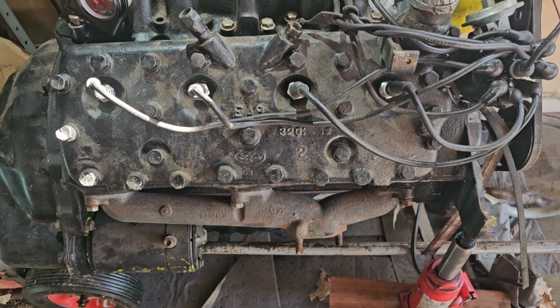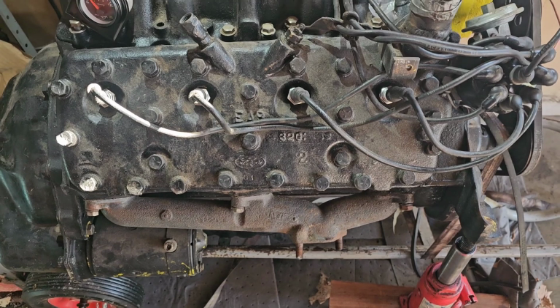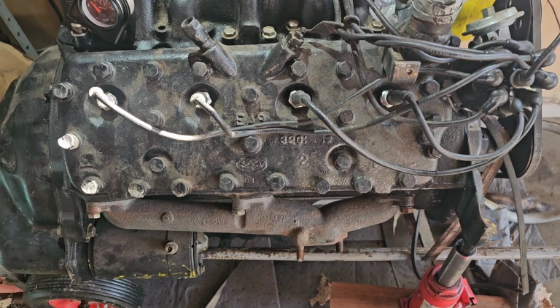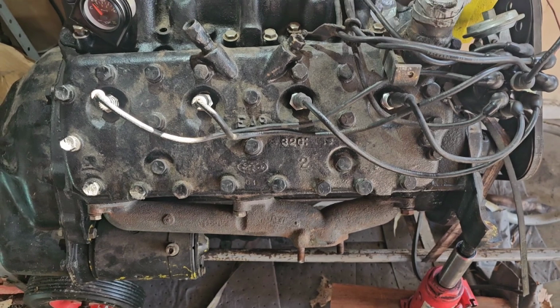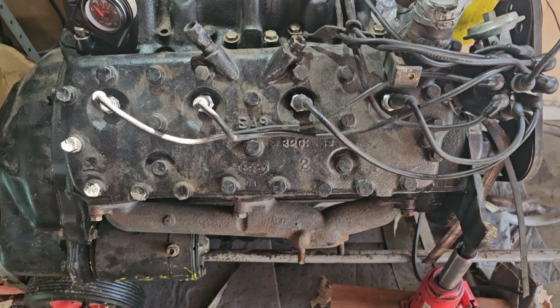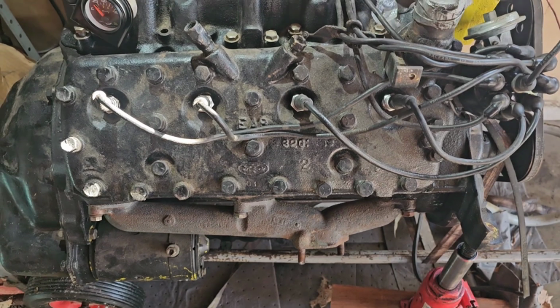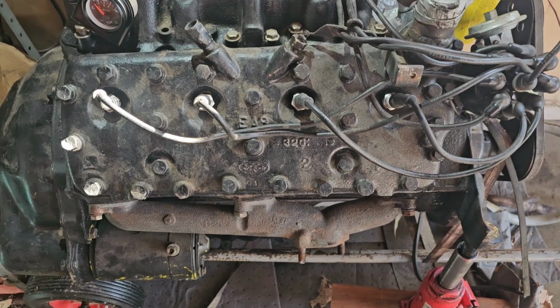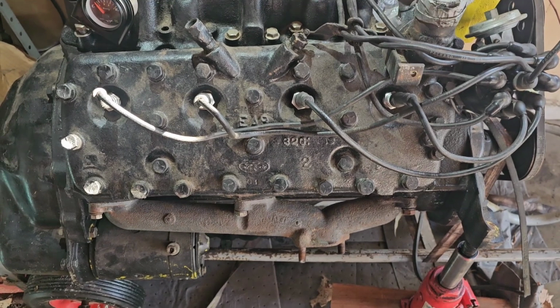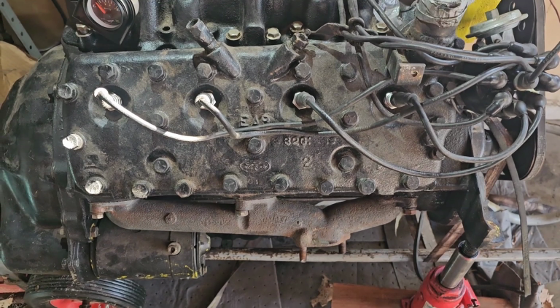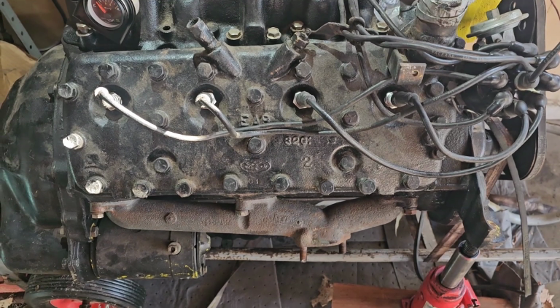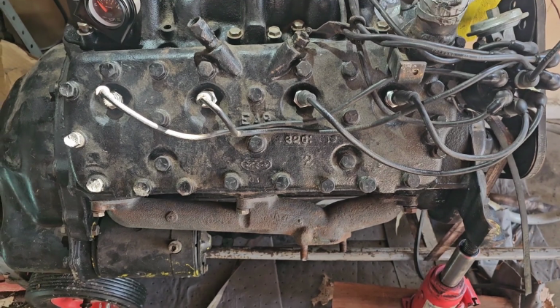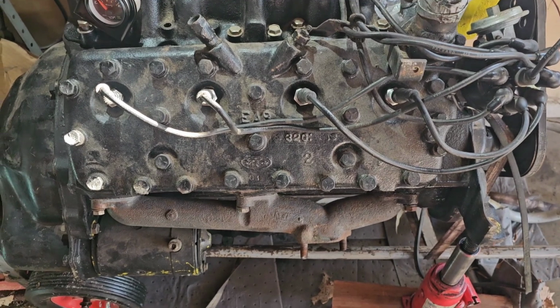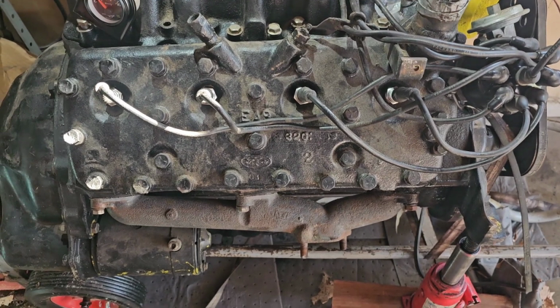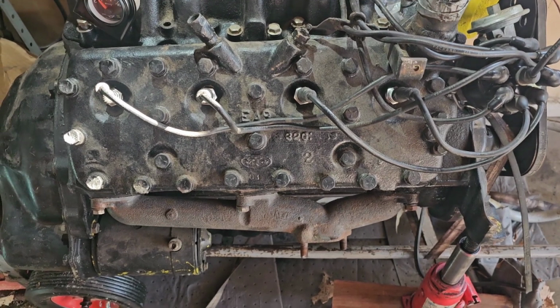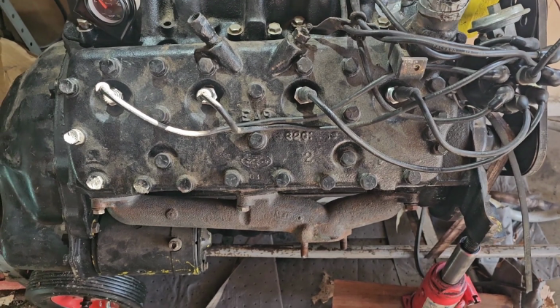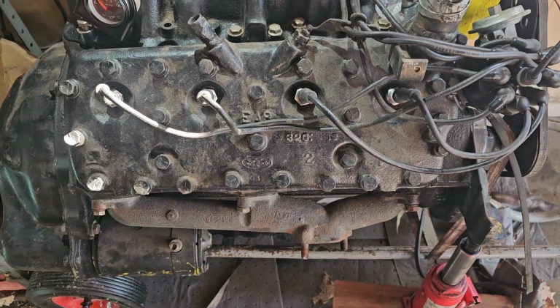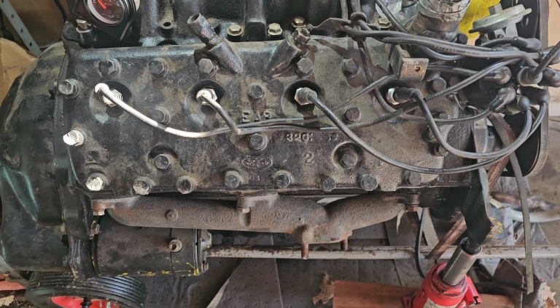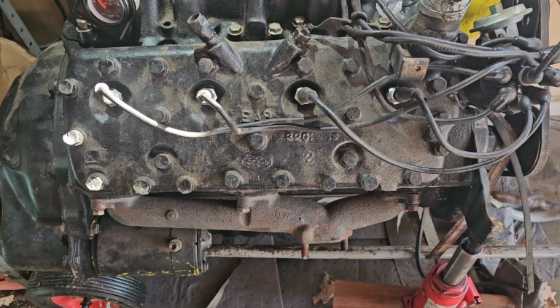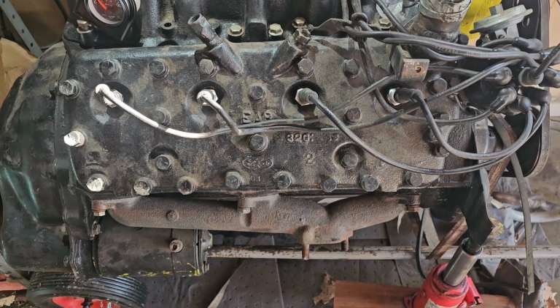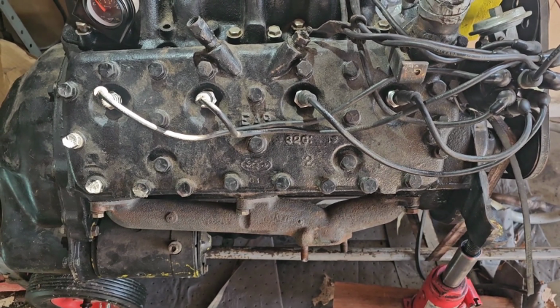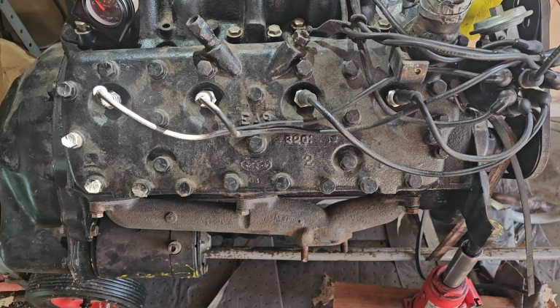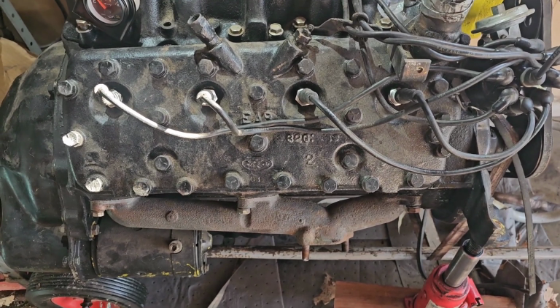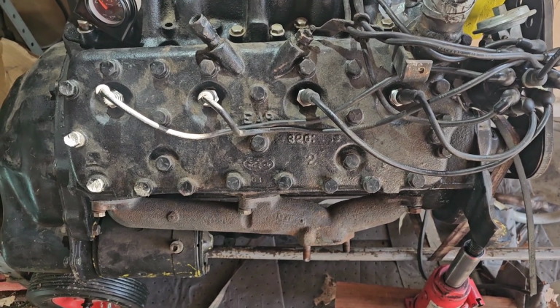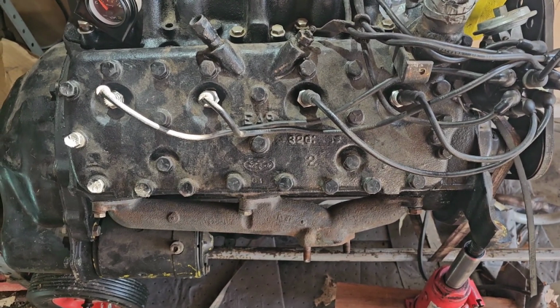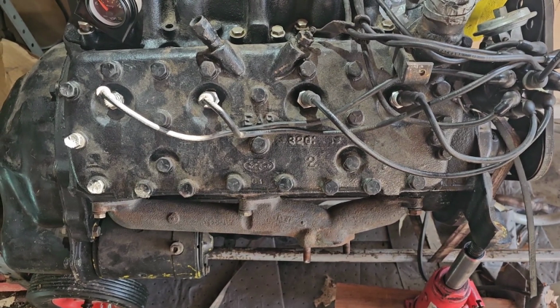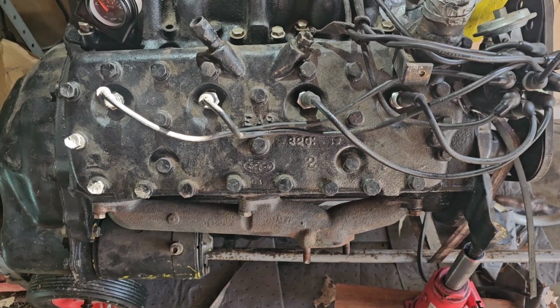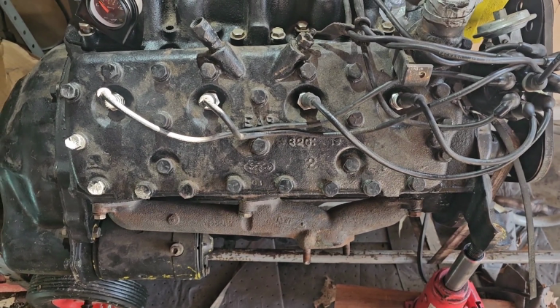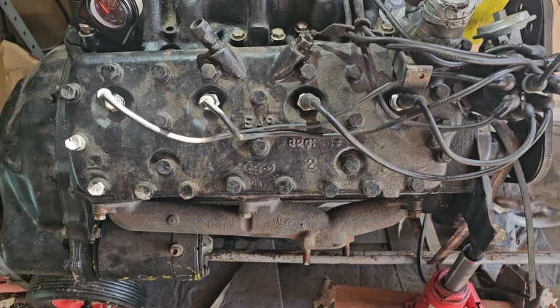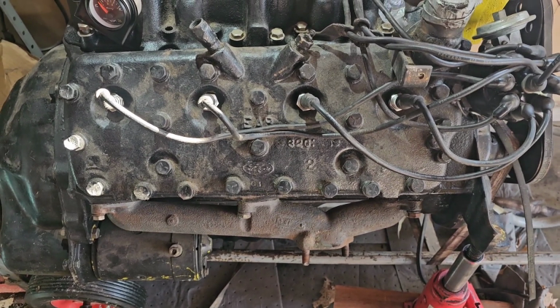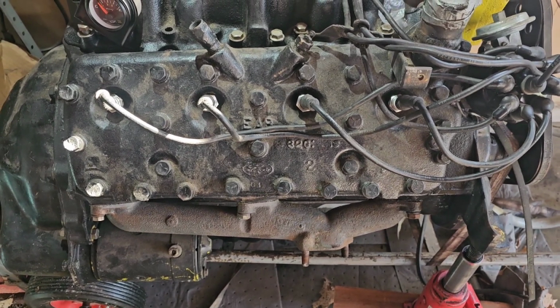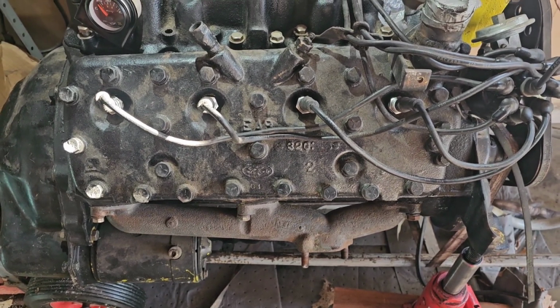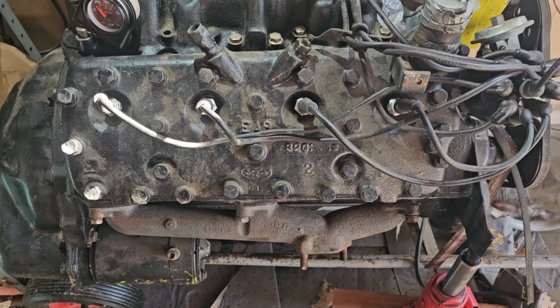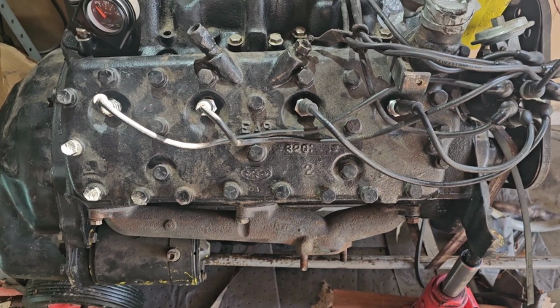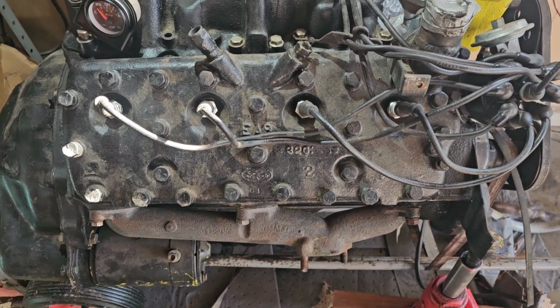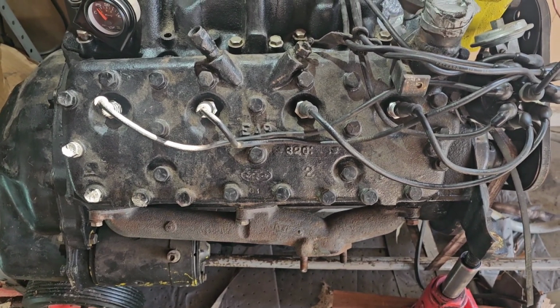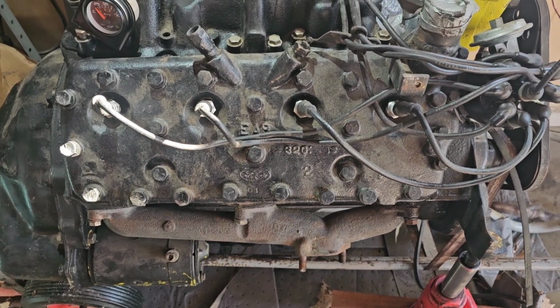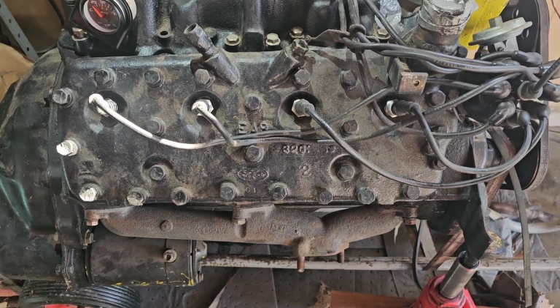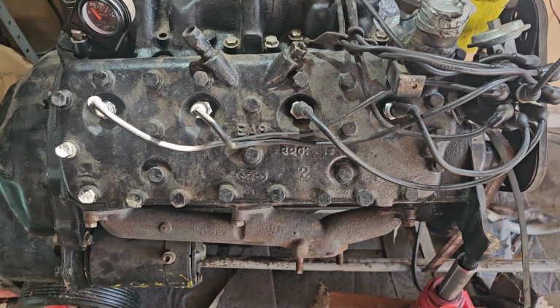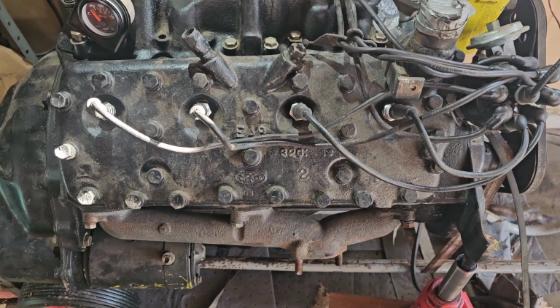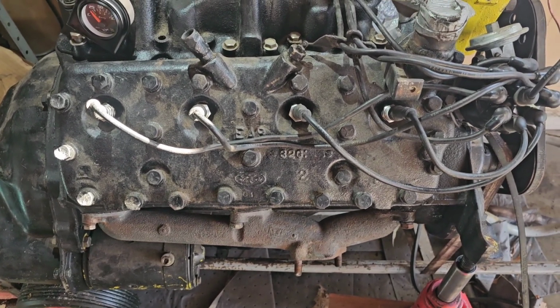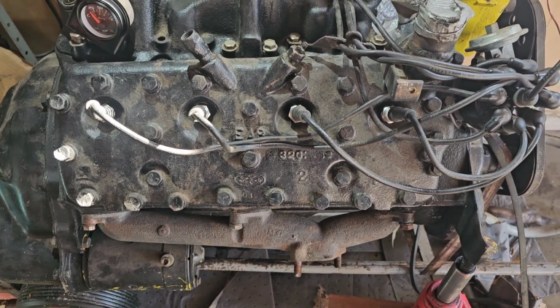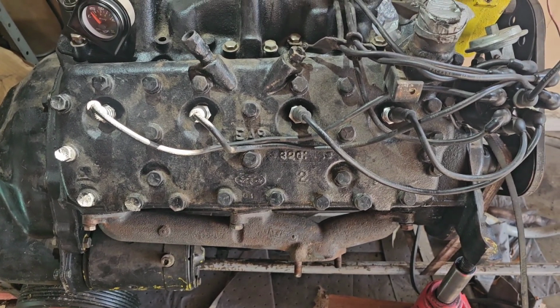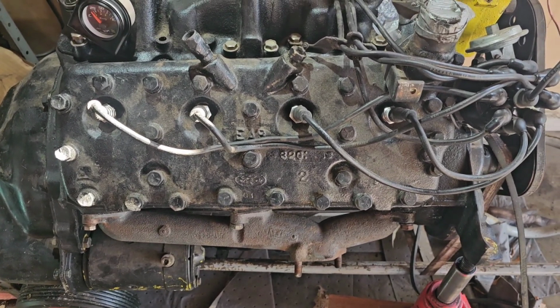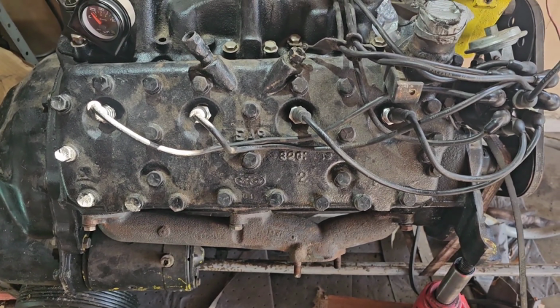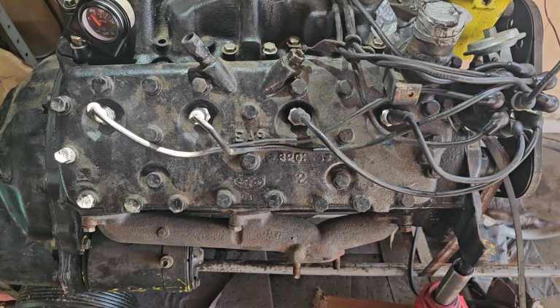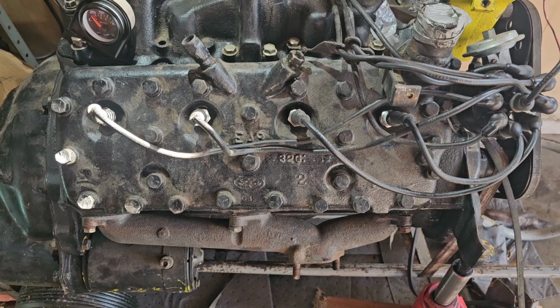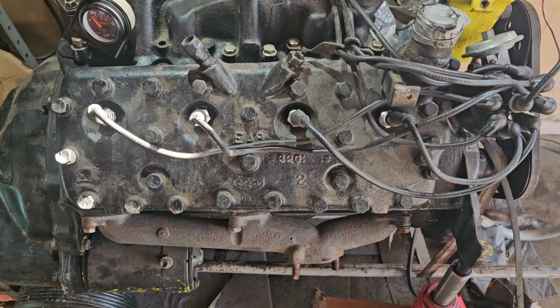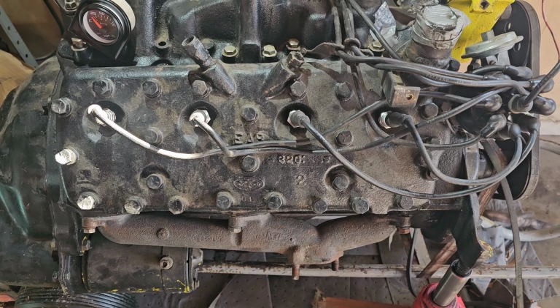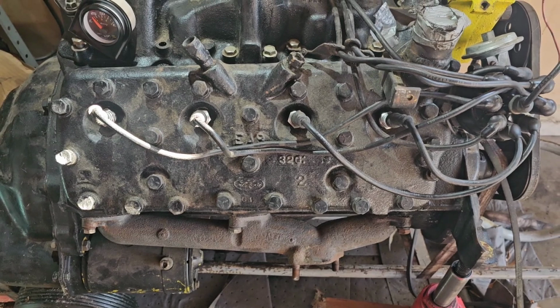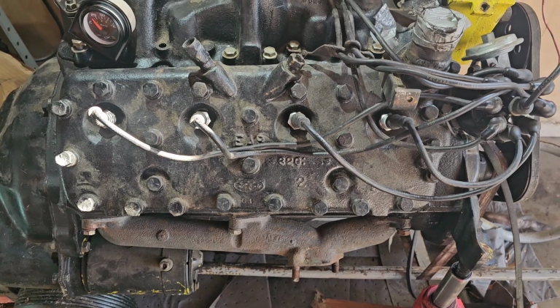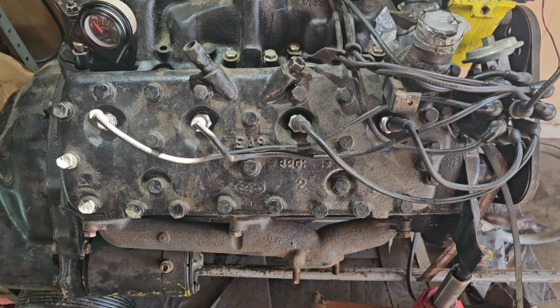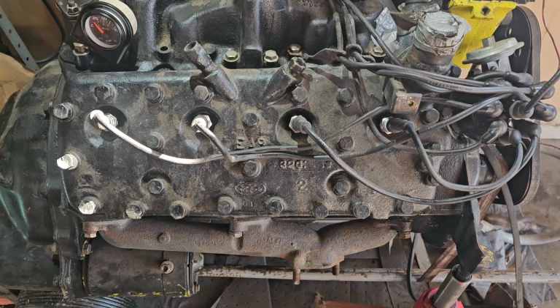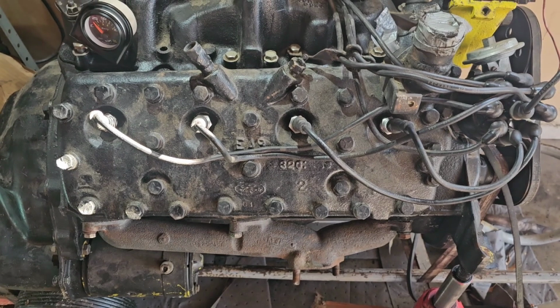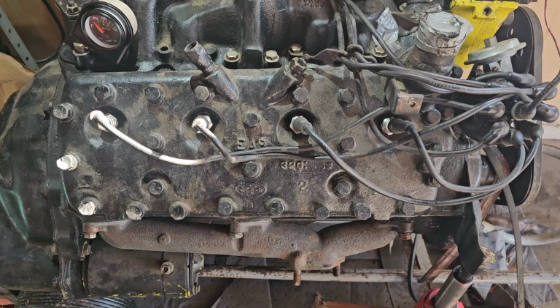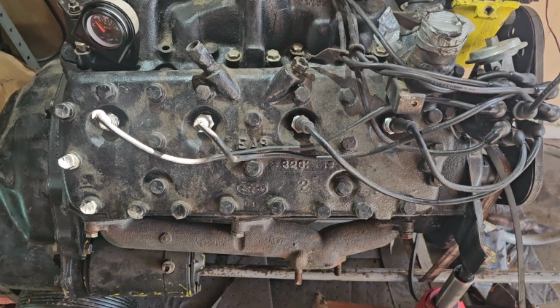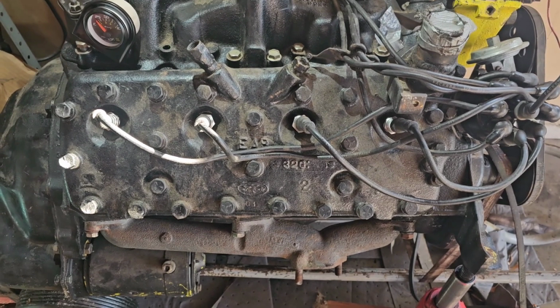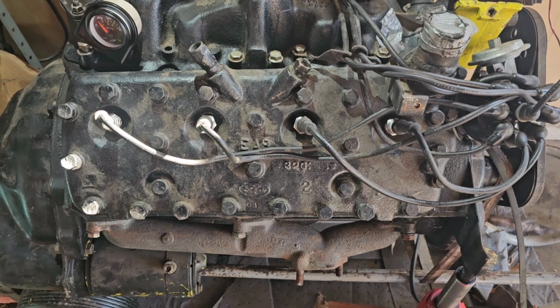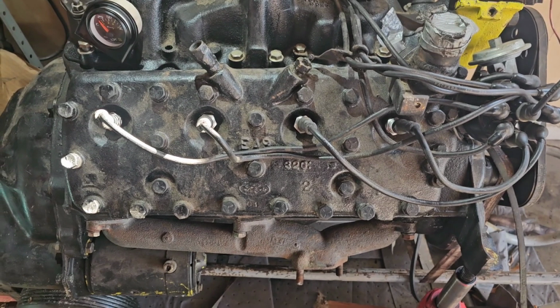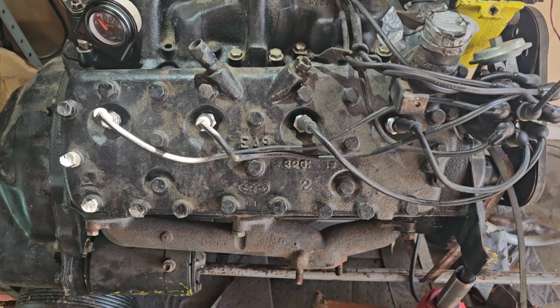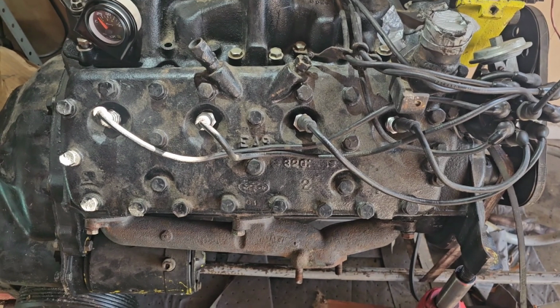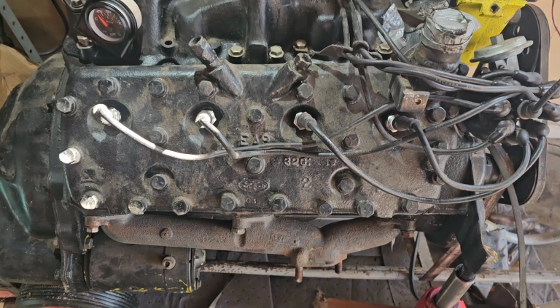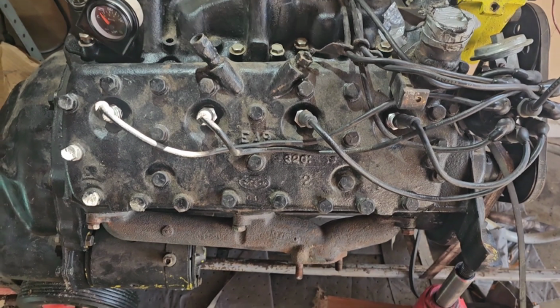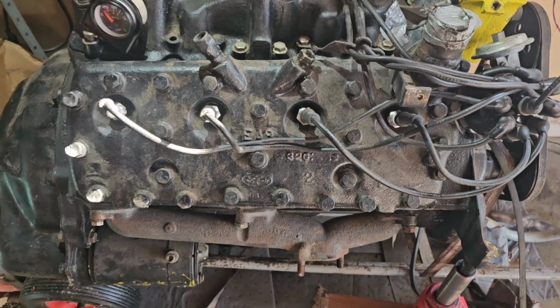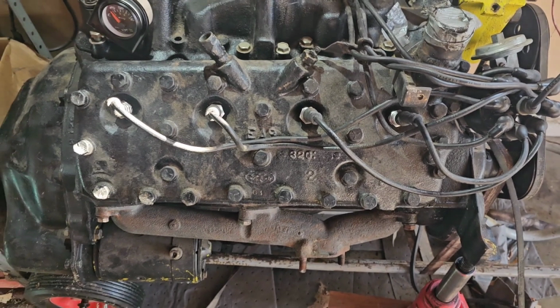Not that it takes a lot to remove this head — an 11/16 socket and 24 bolts later, it's off of there. So we're going to get this head pulled and see what we've got.